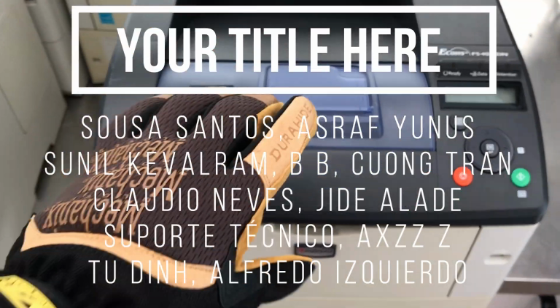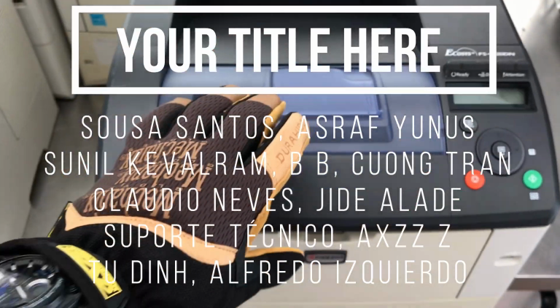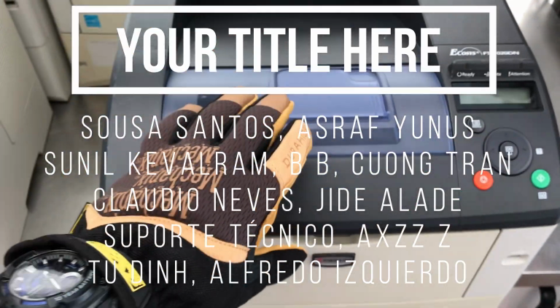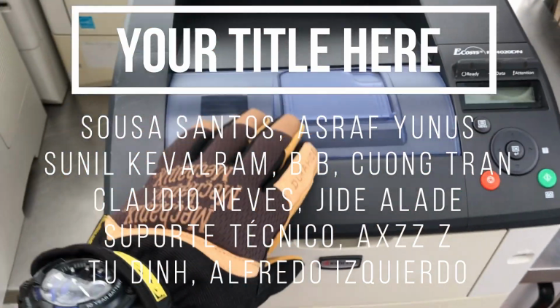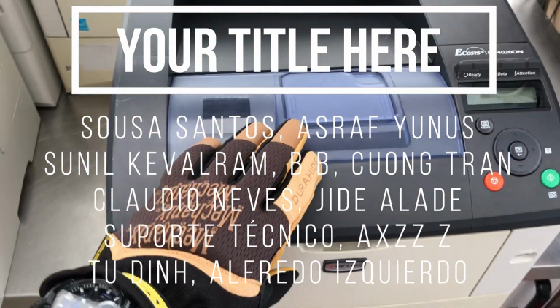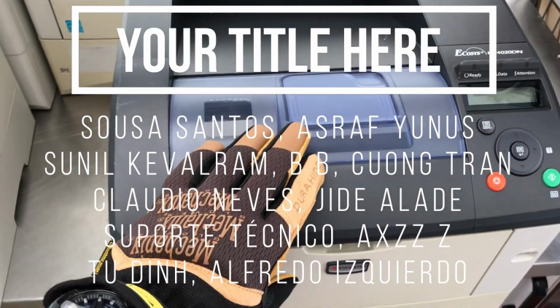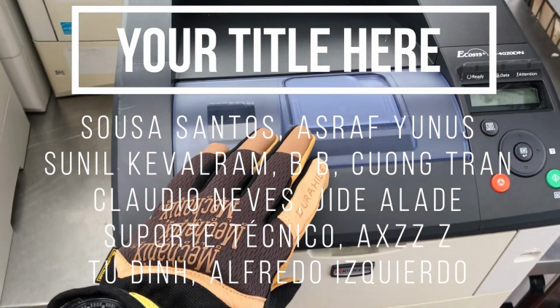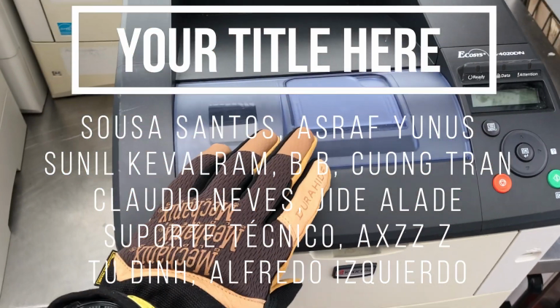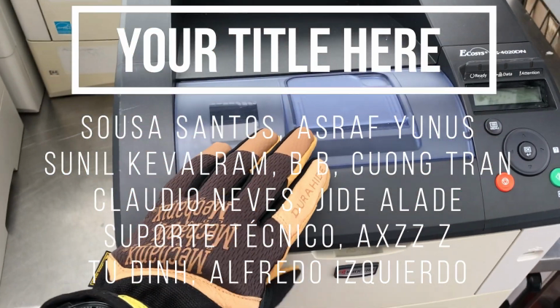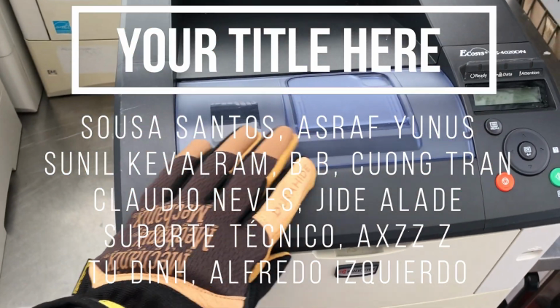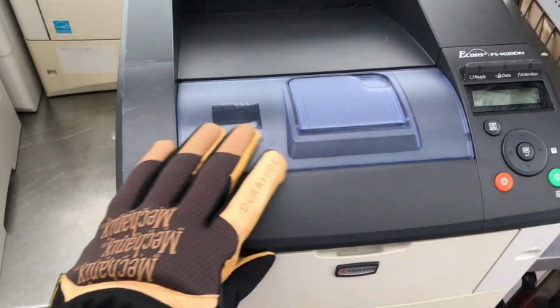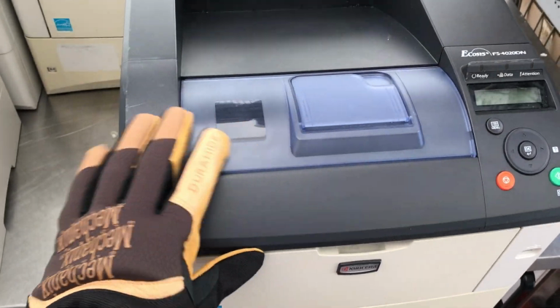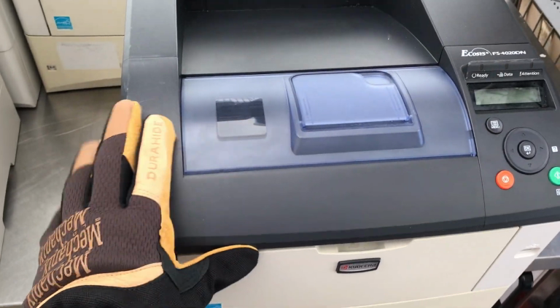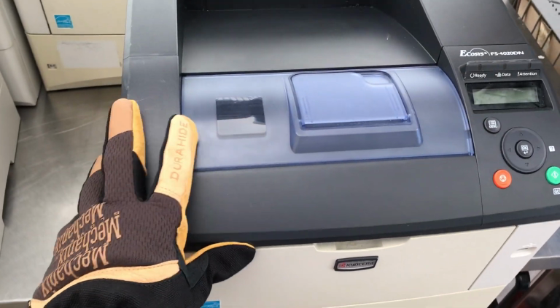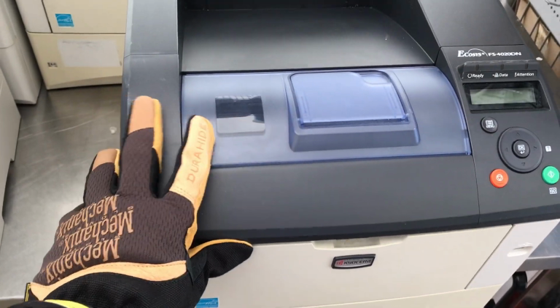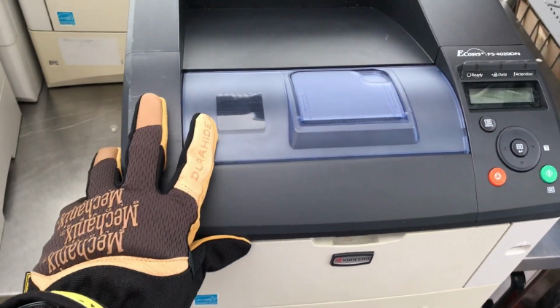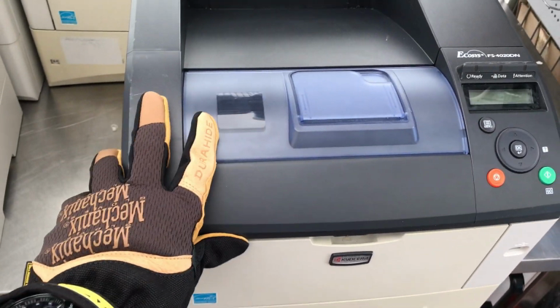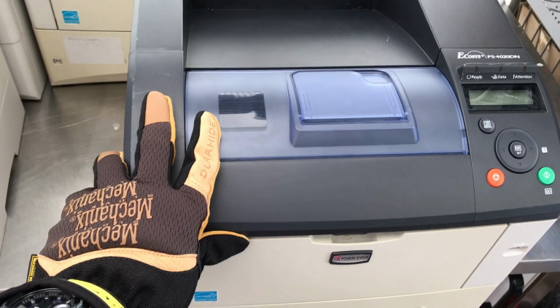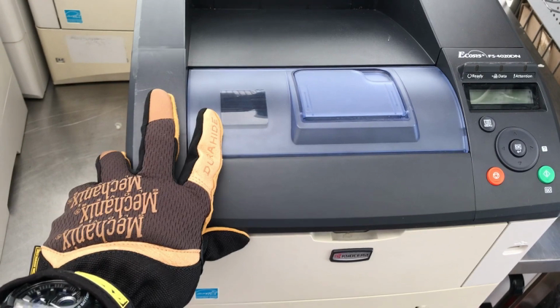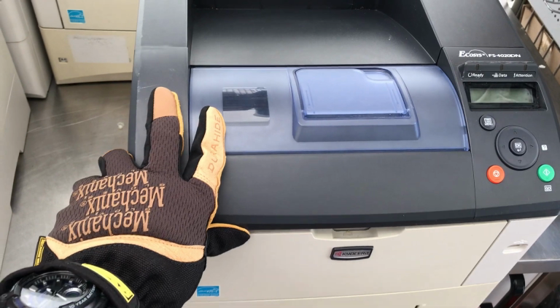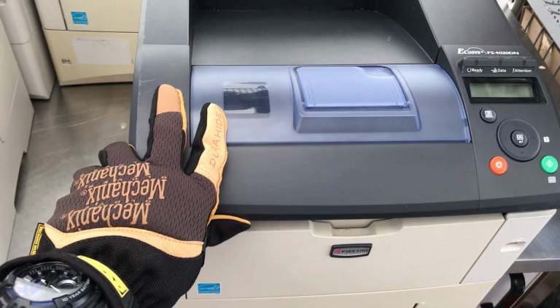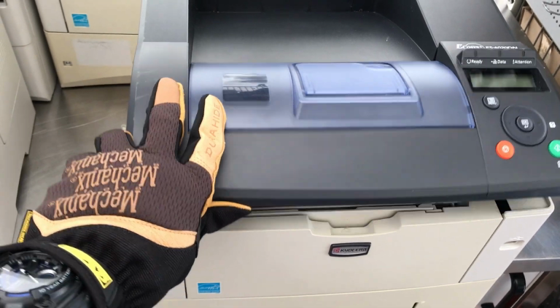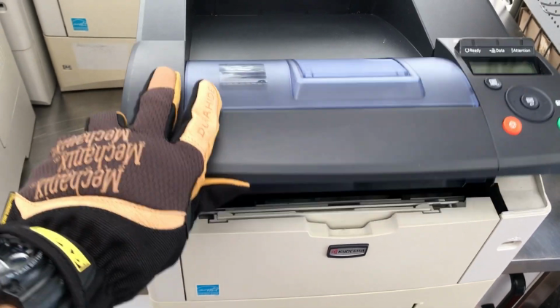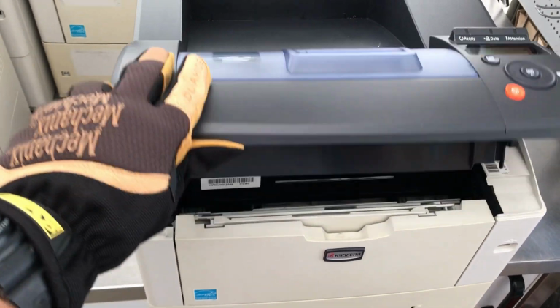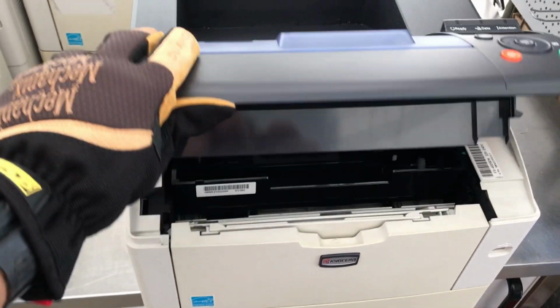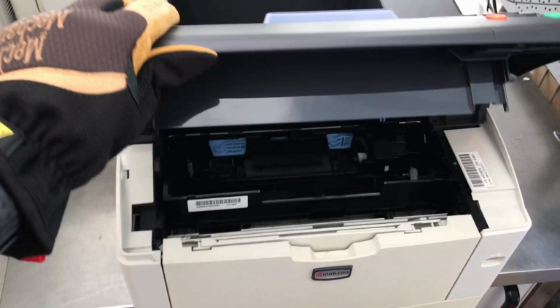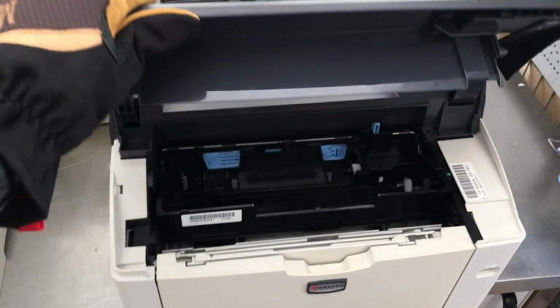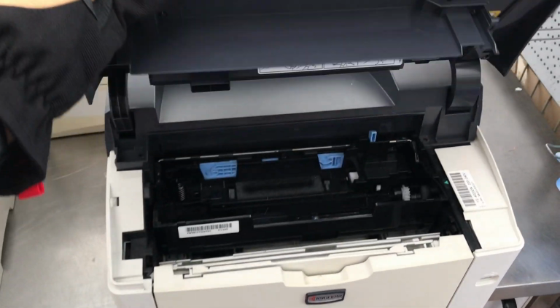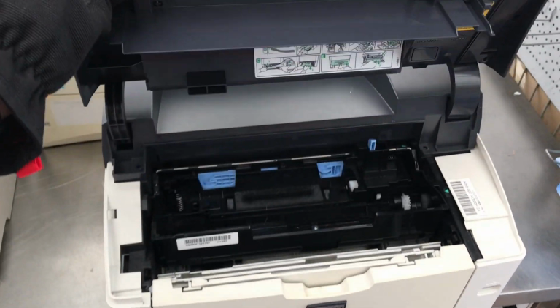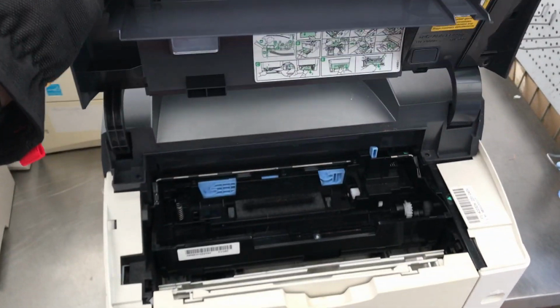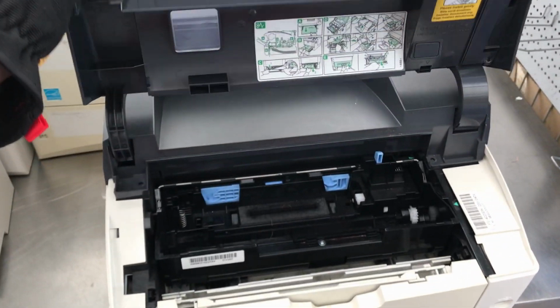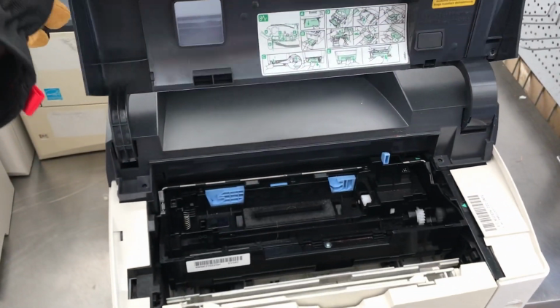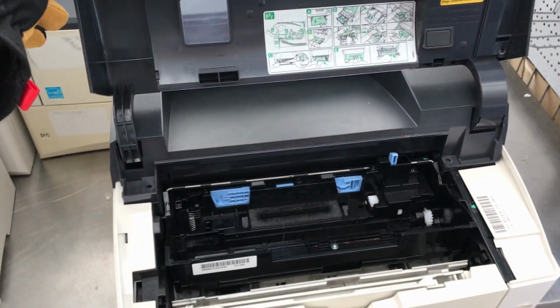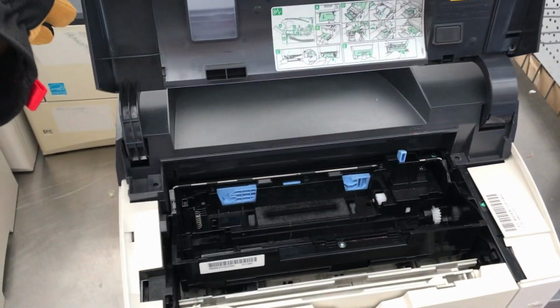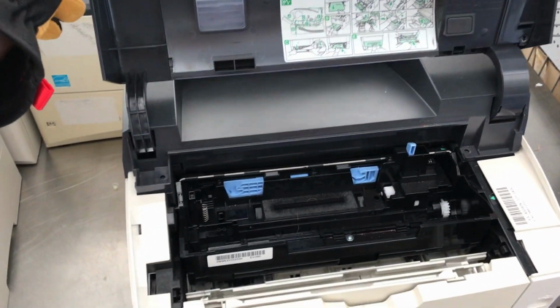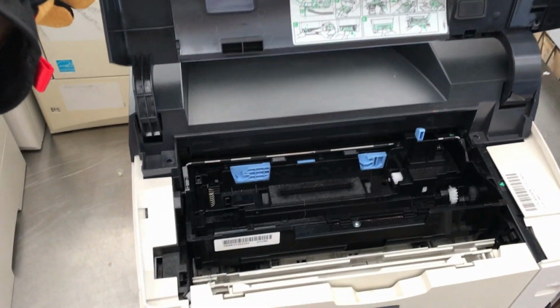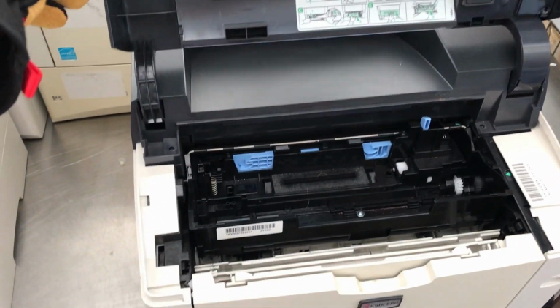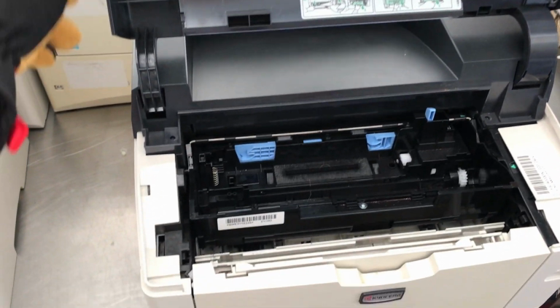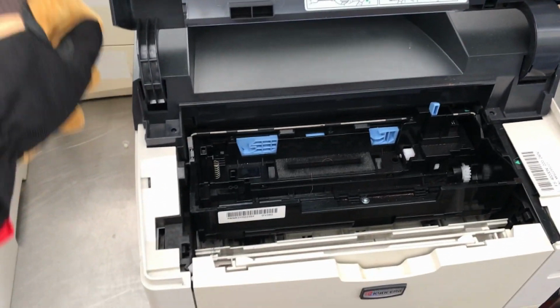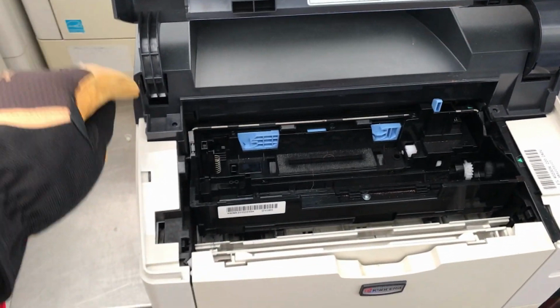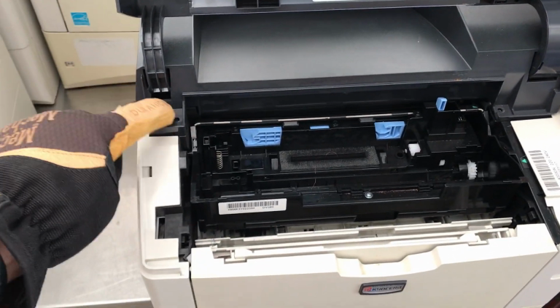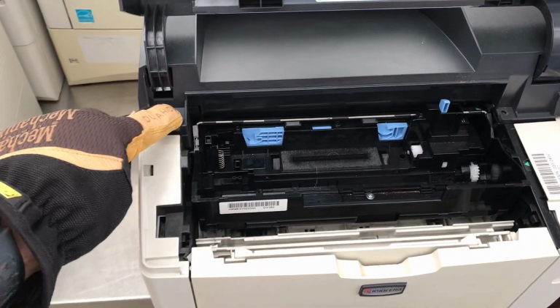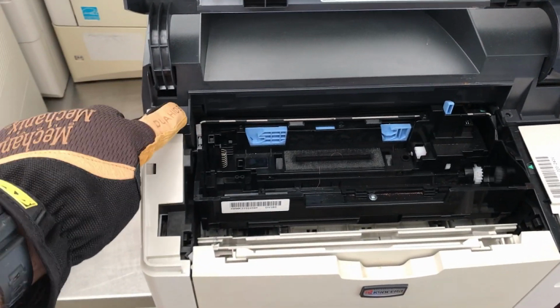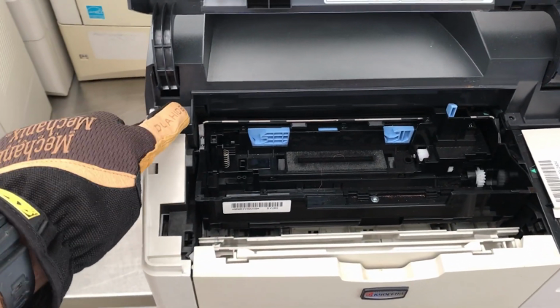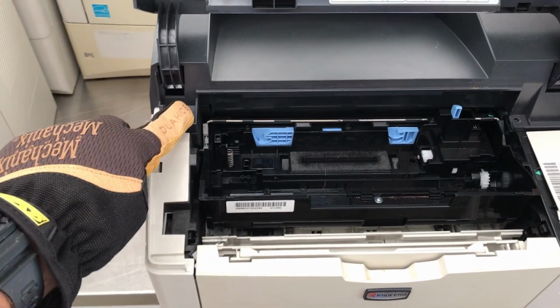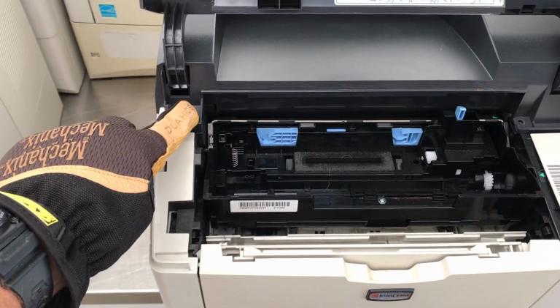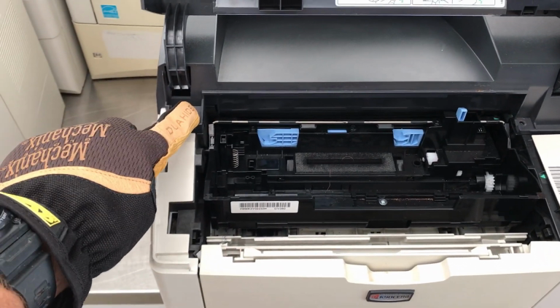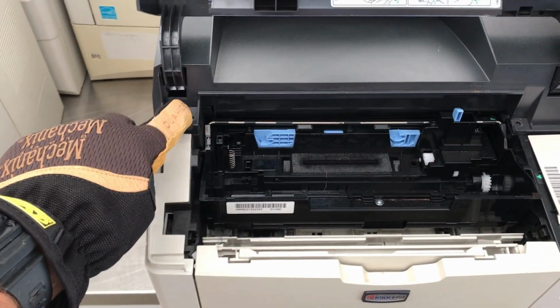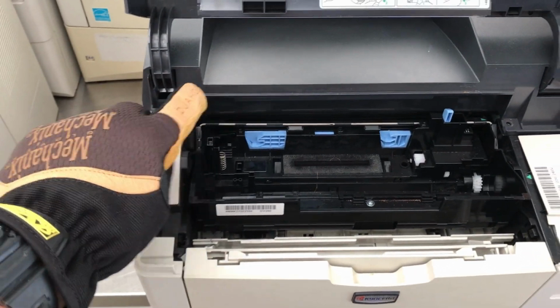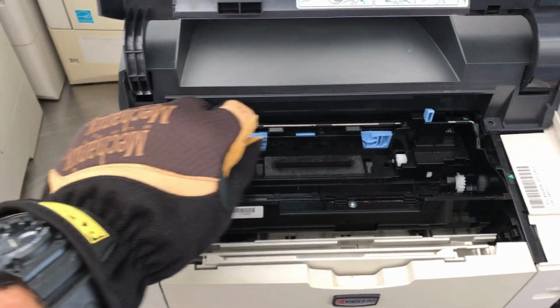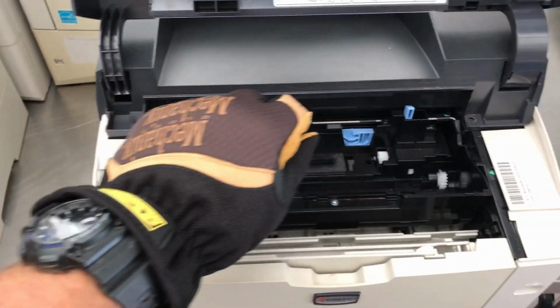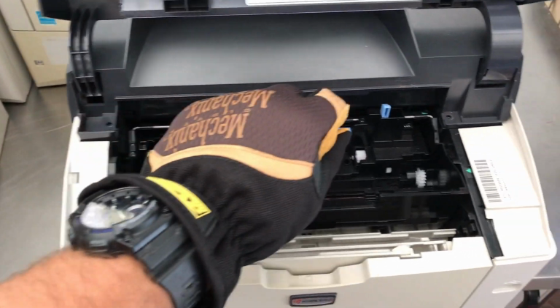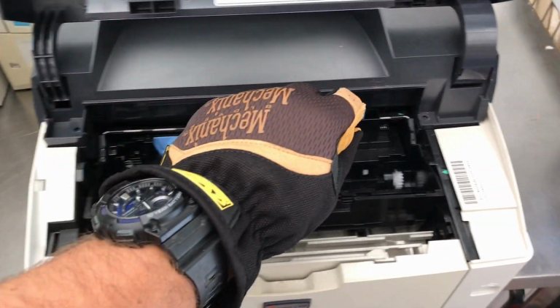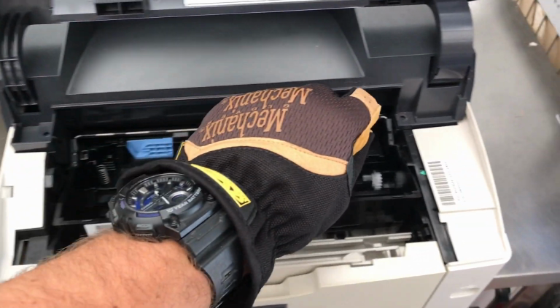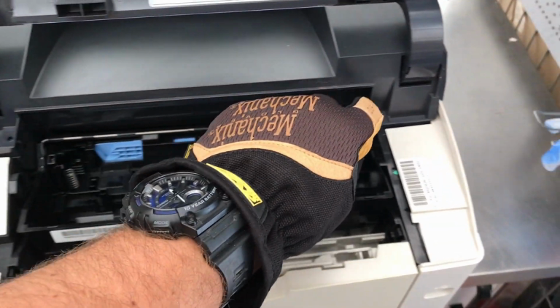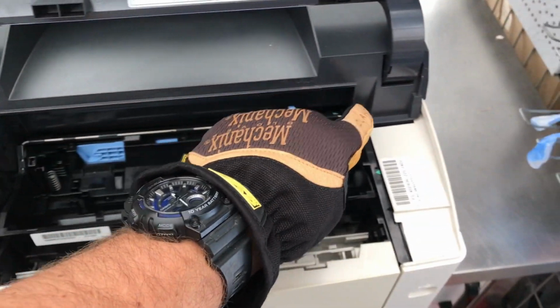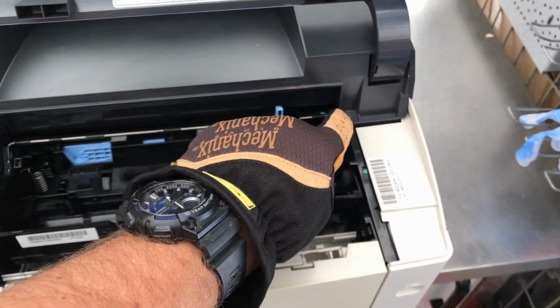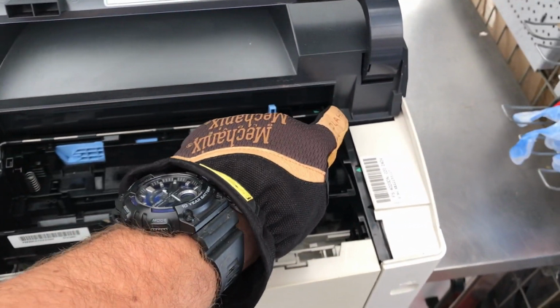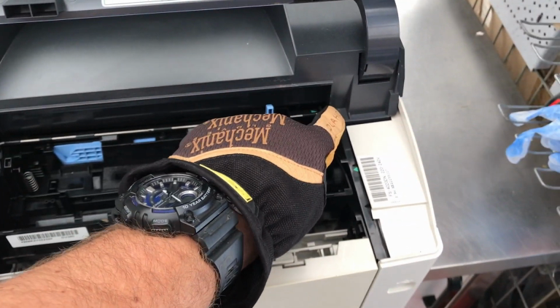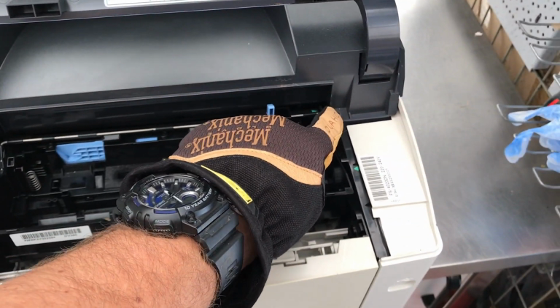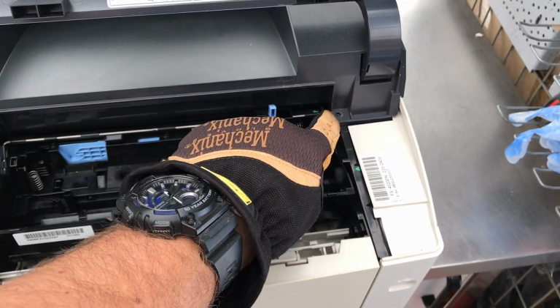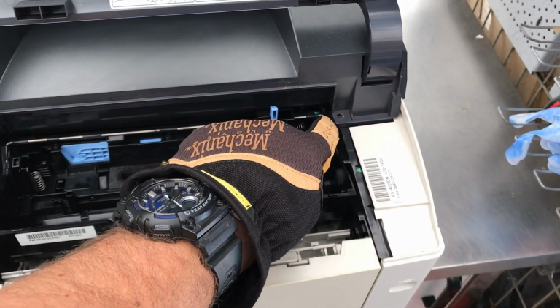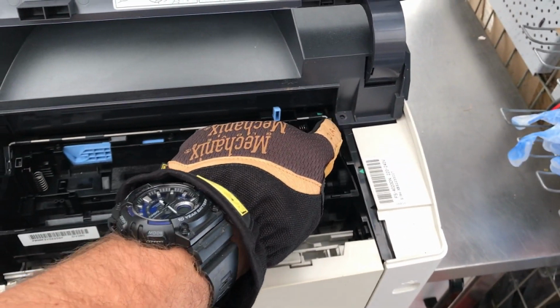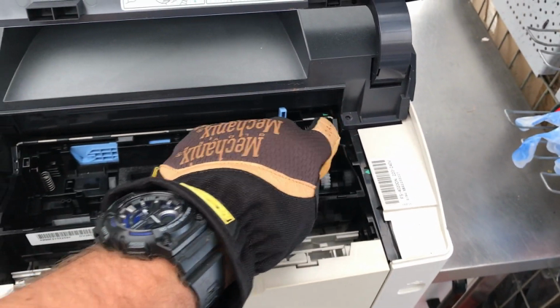Do not perform these activities at home. It is especially dangerous for untrained personnel.